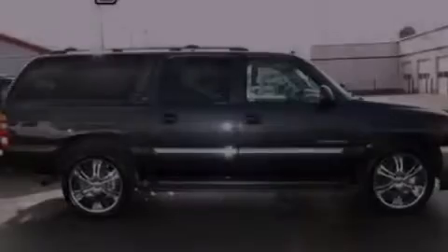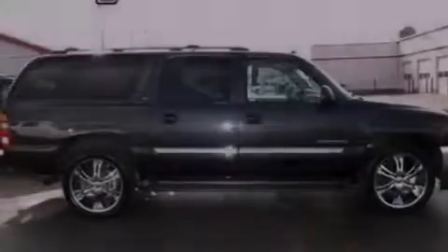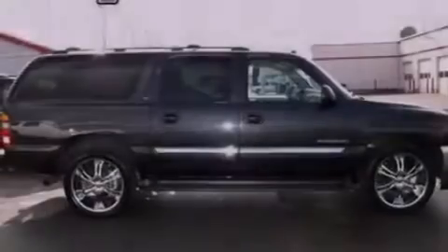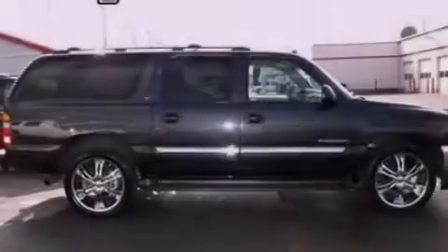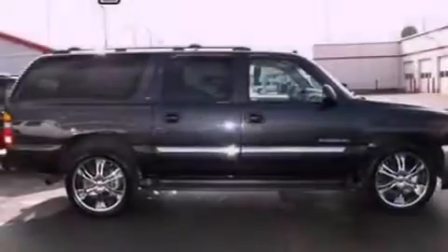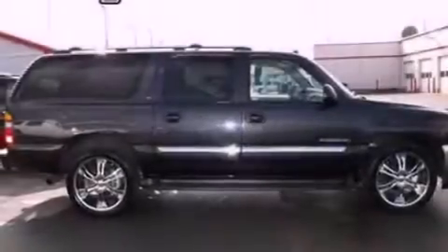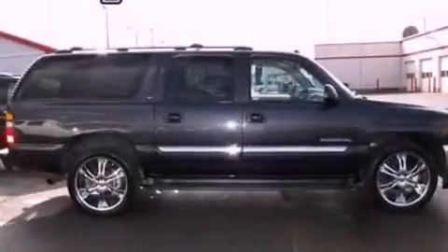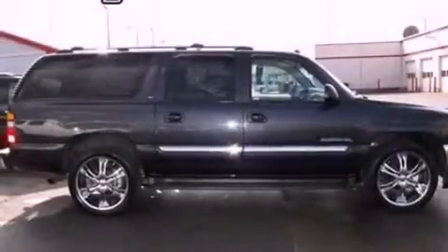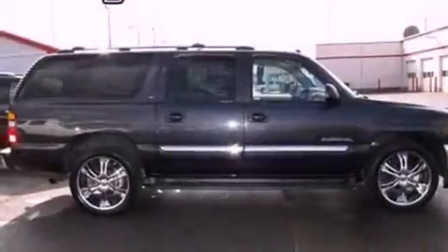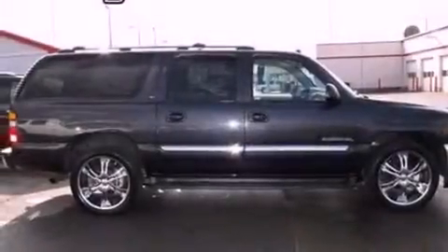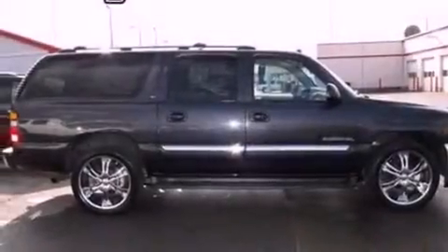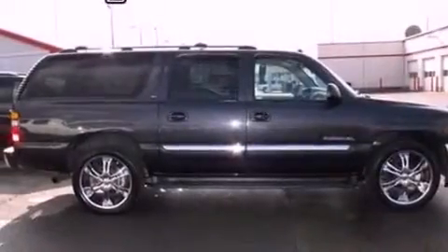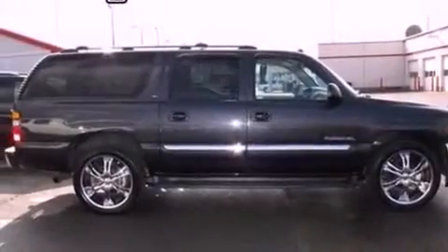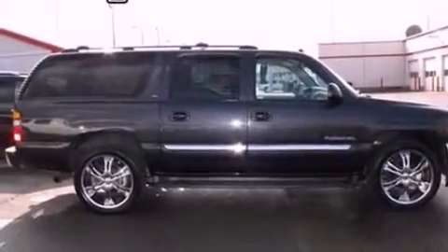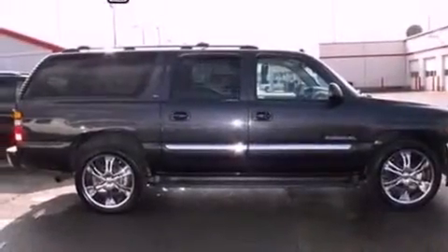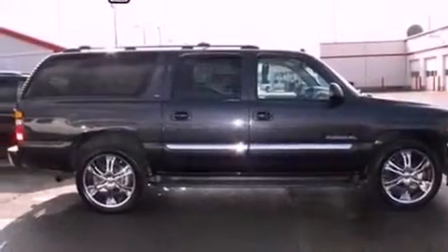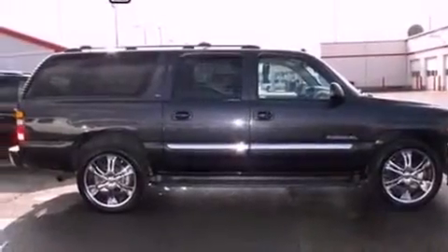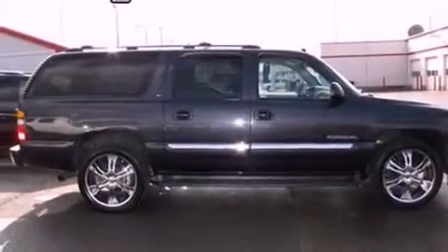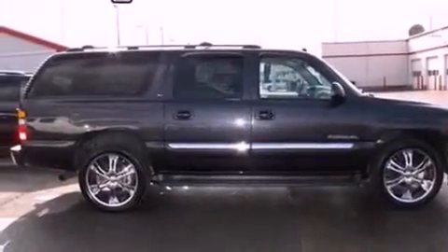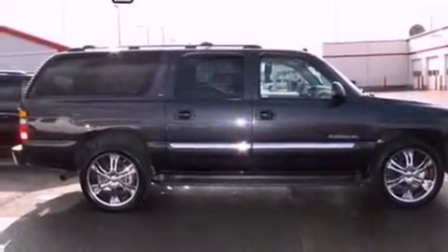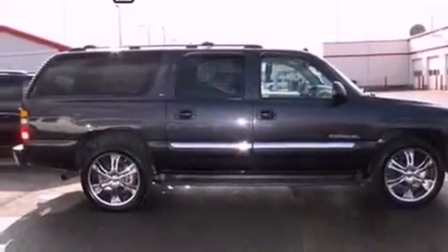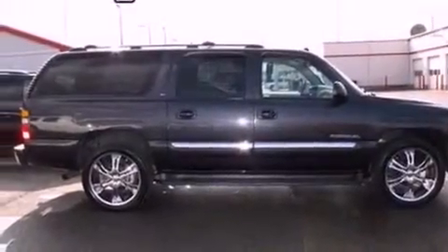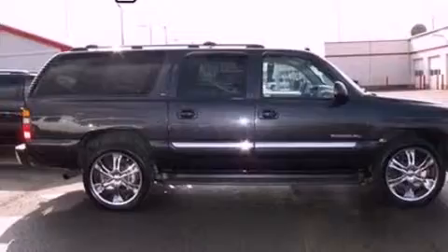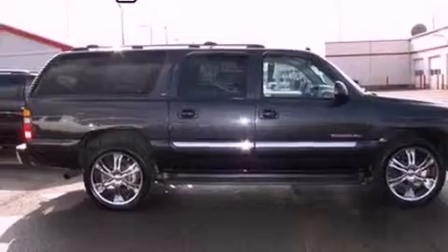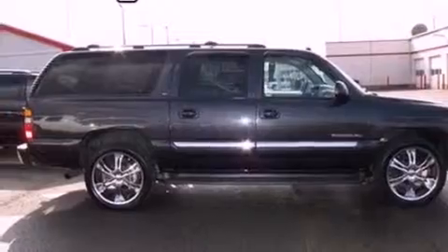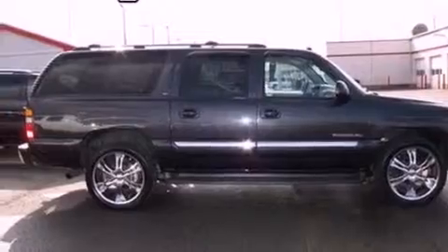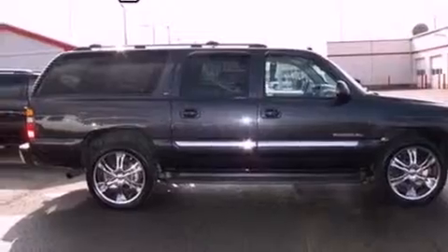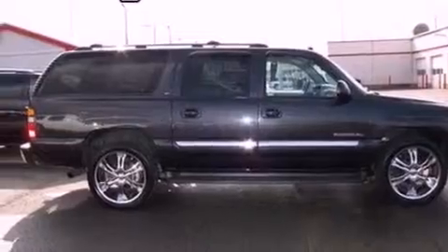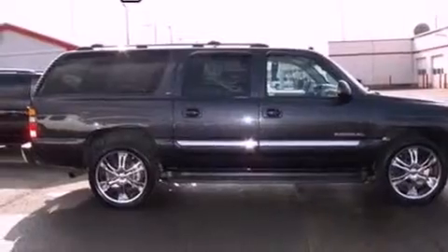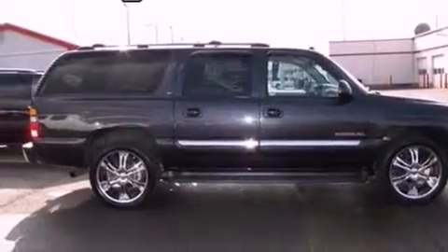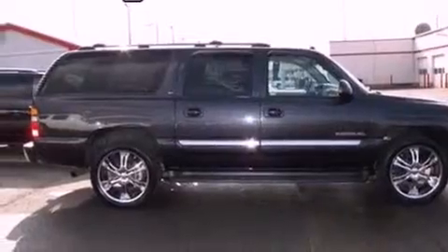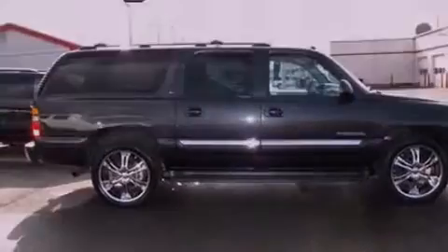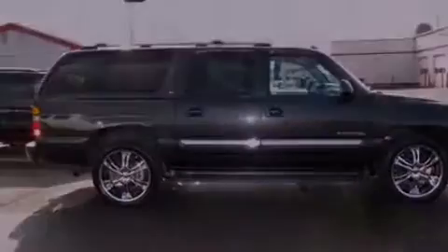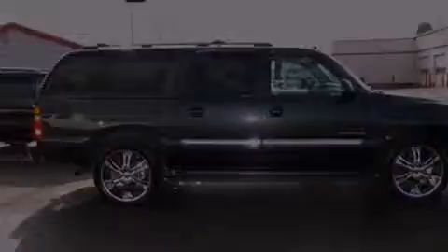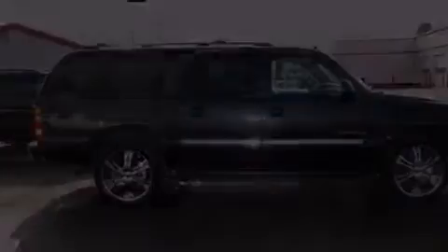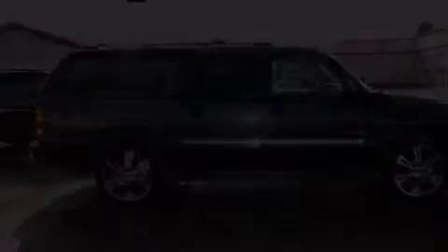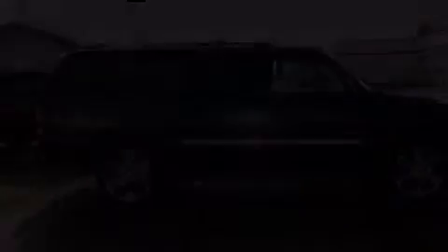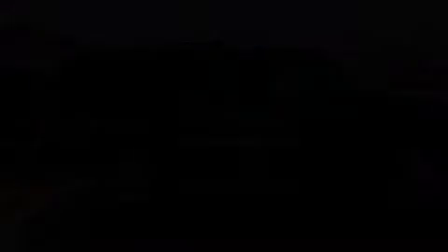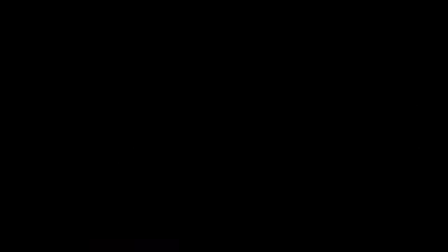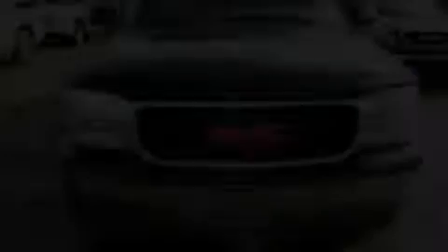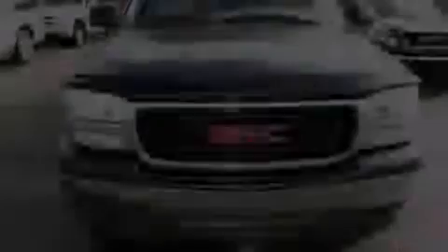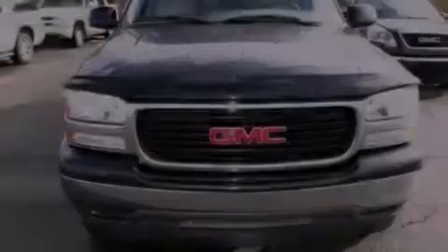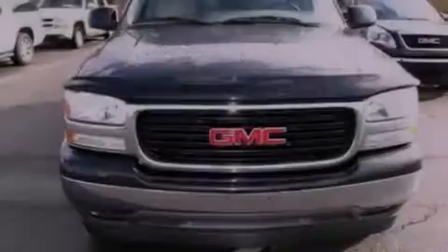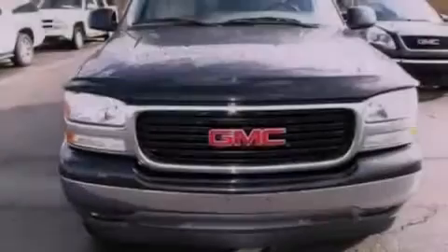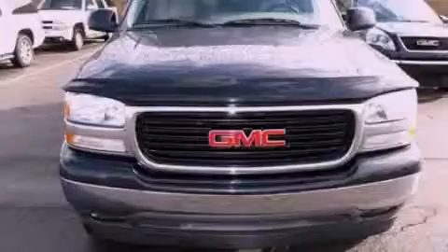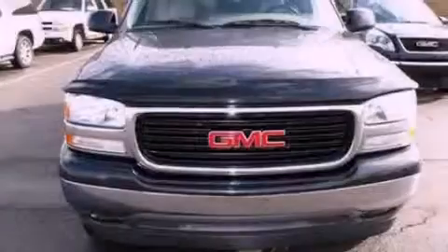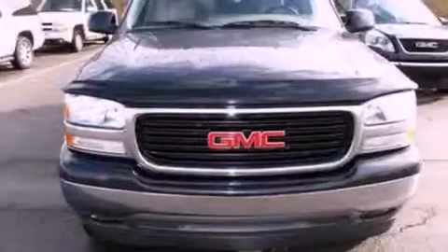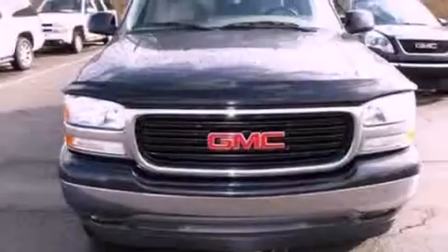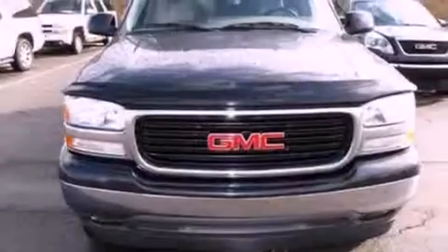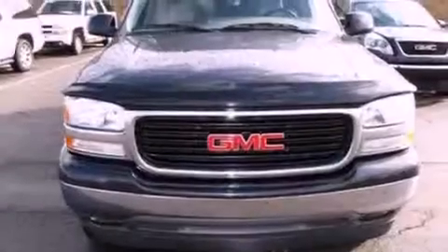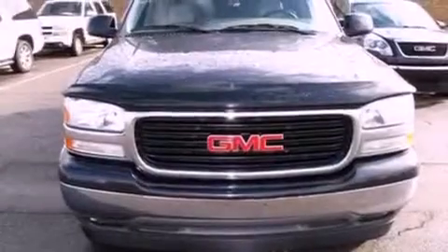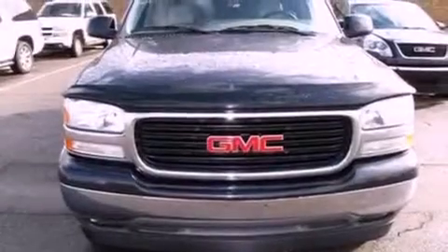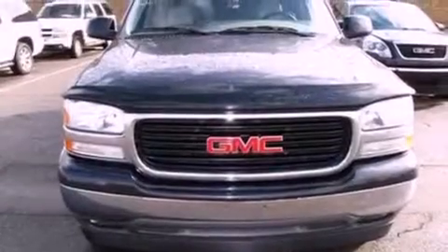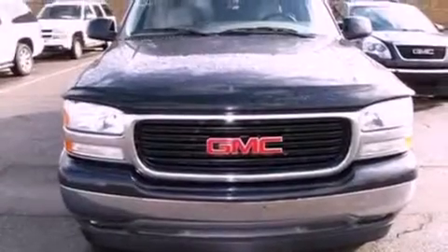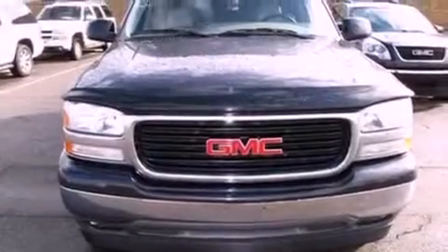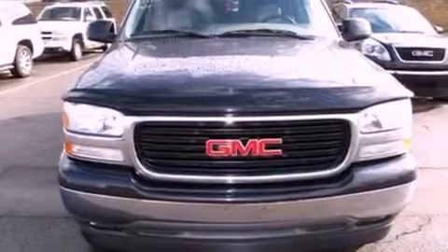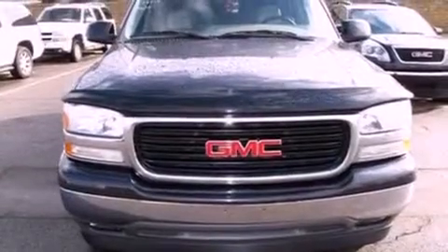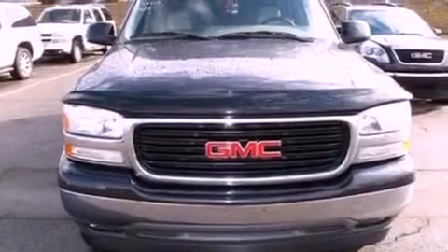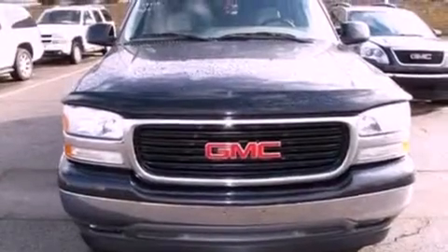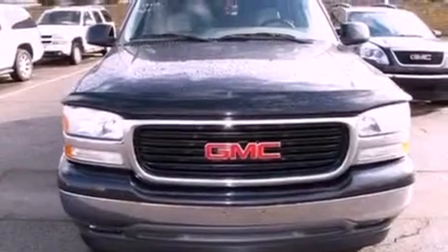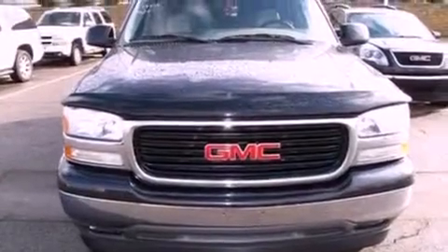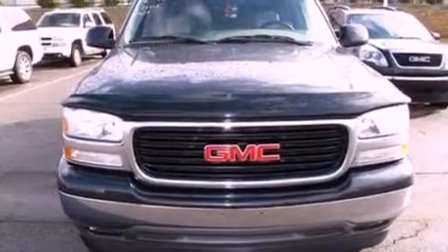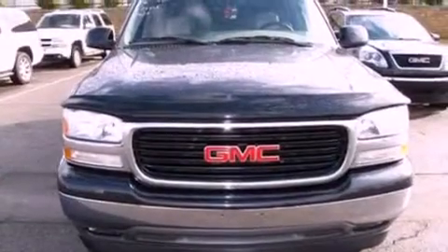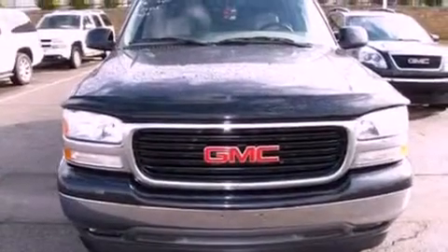An illuminated driver side vanity mirror, dusk sensing headlights, front and rear reading lights, and an auxiliary power outlet.